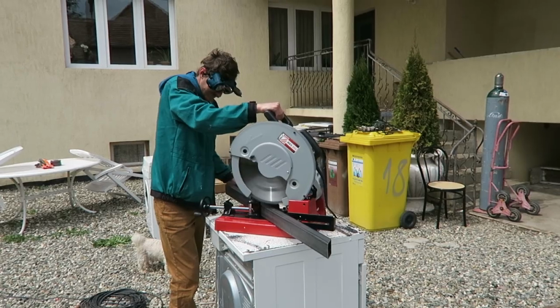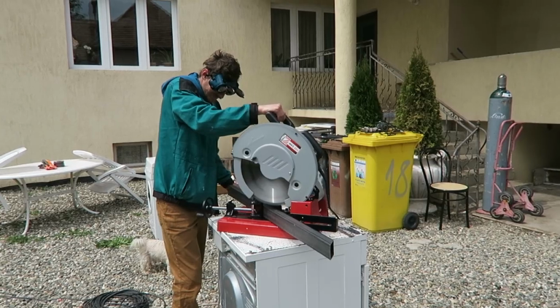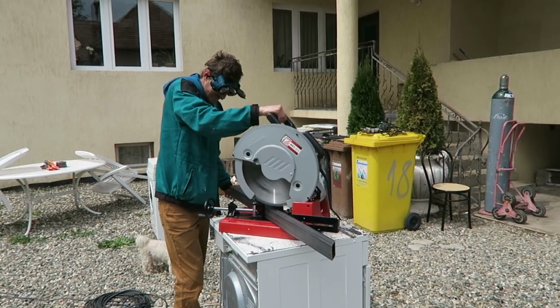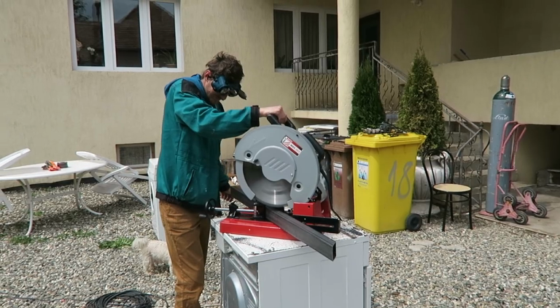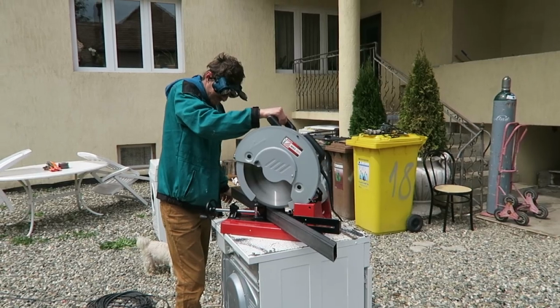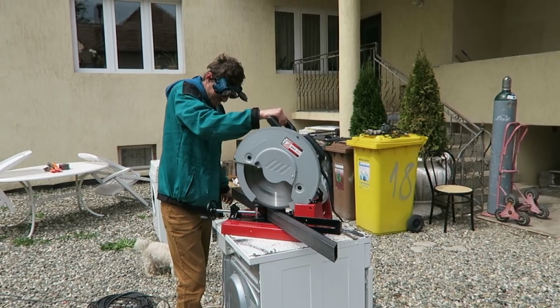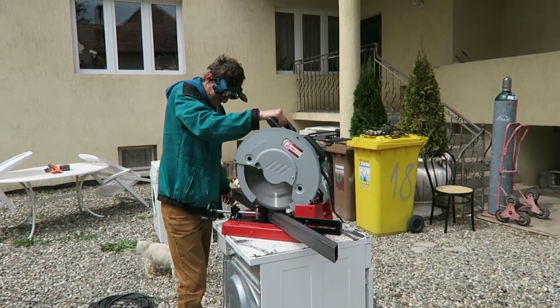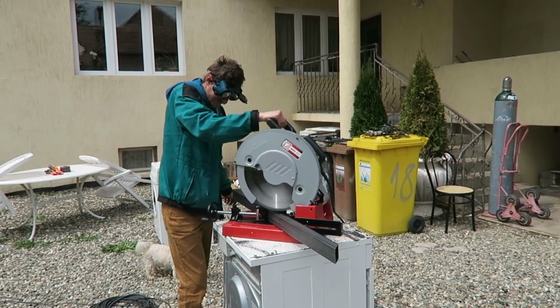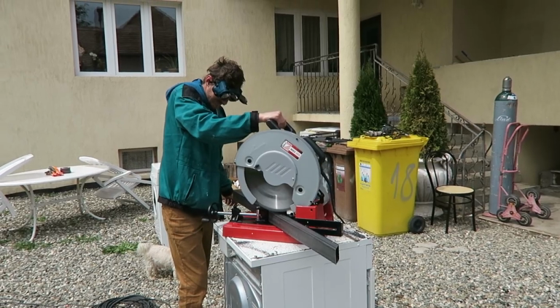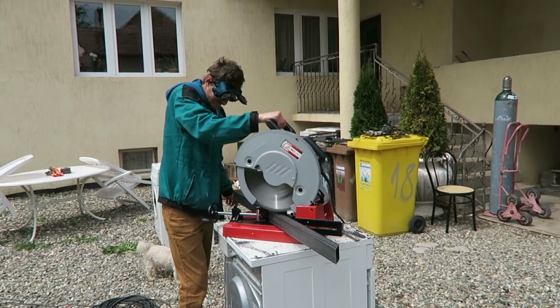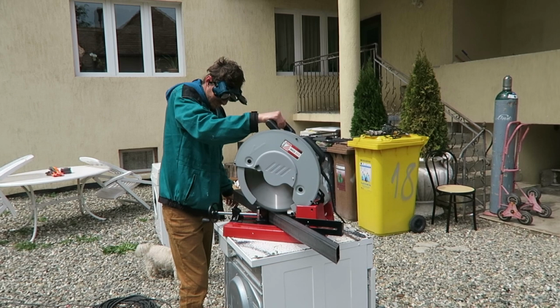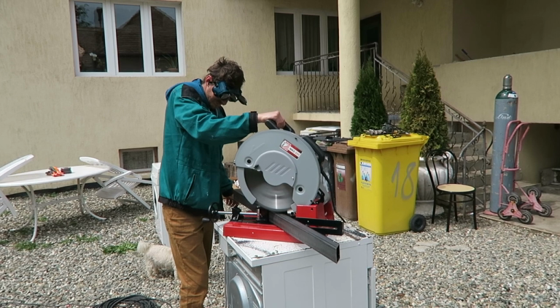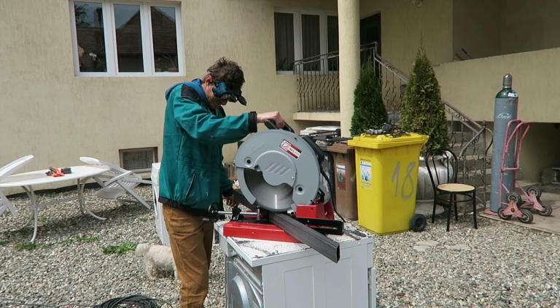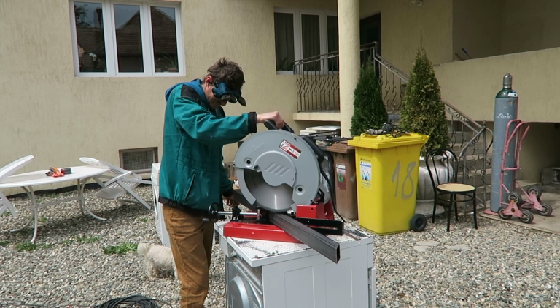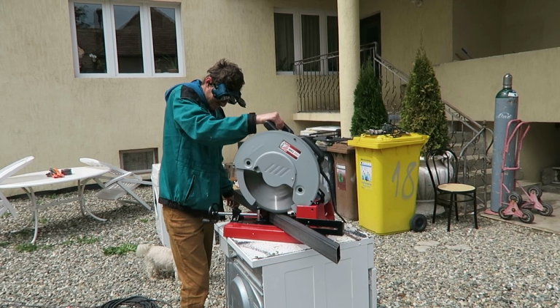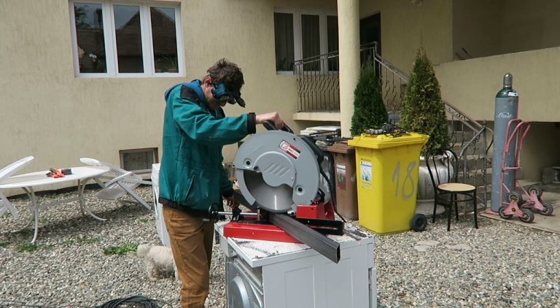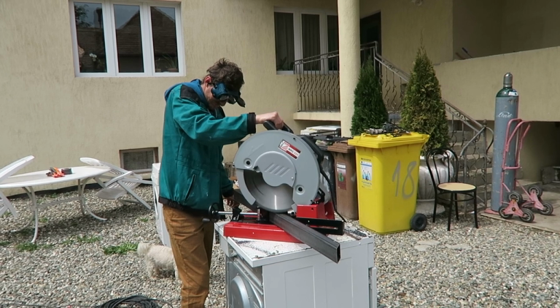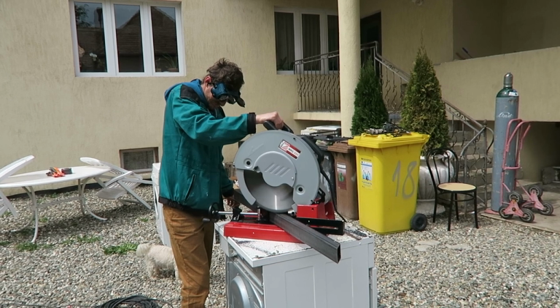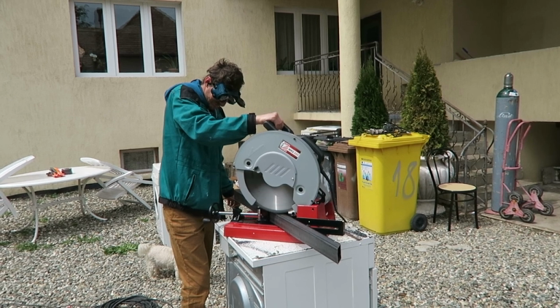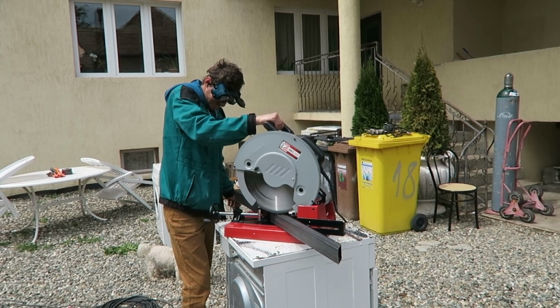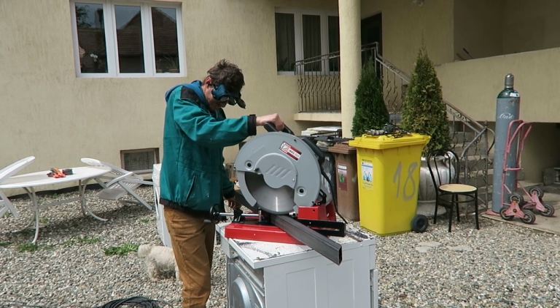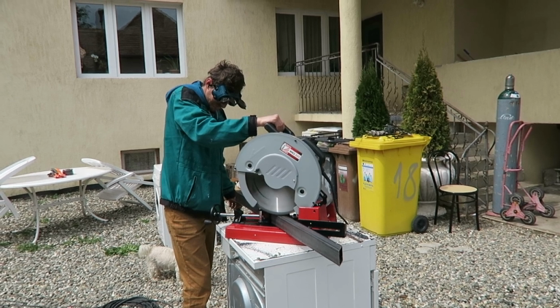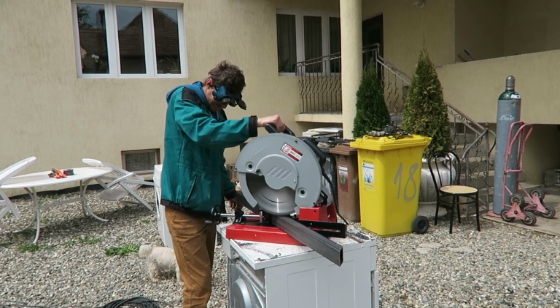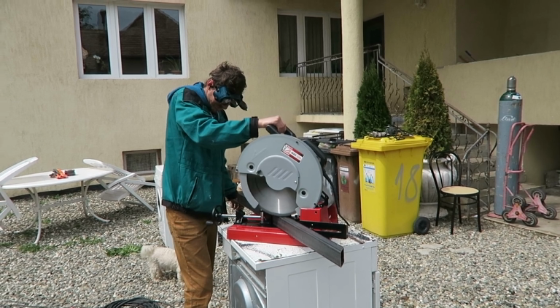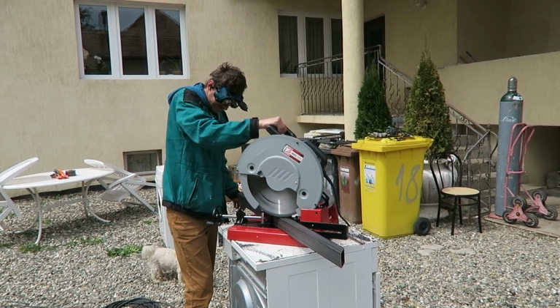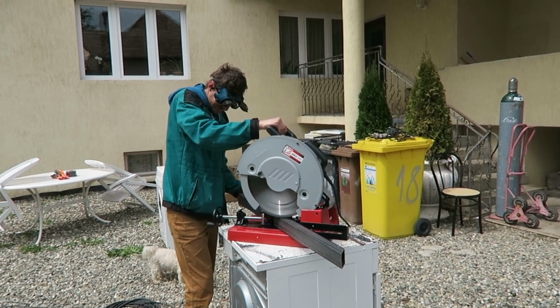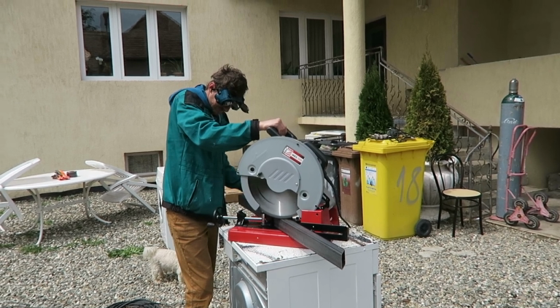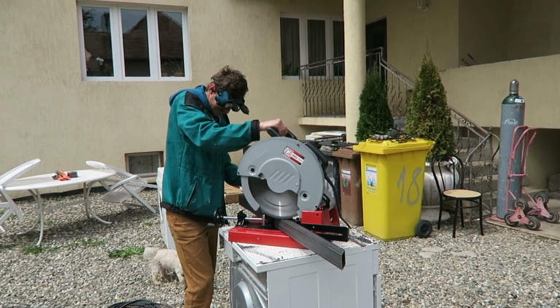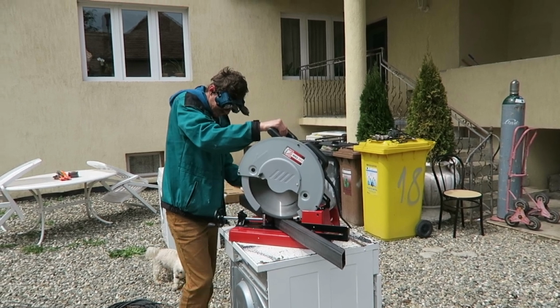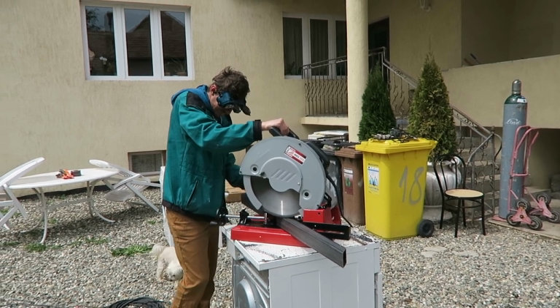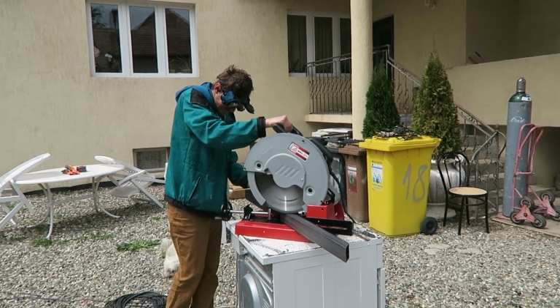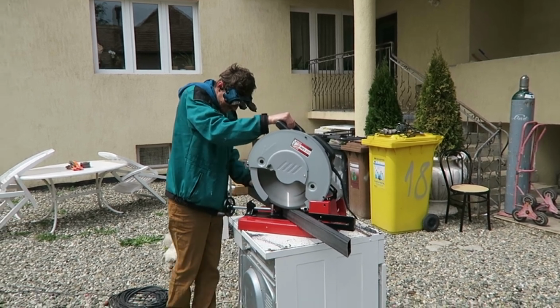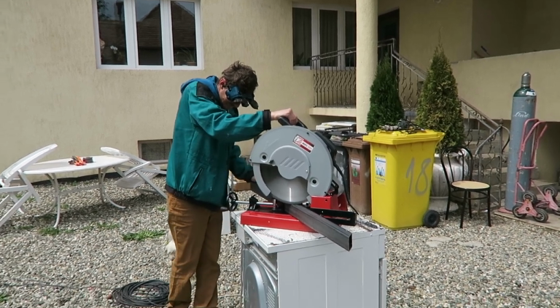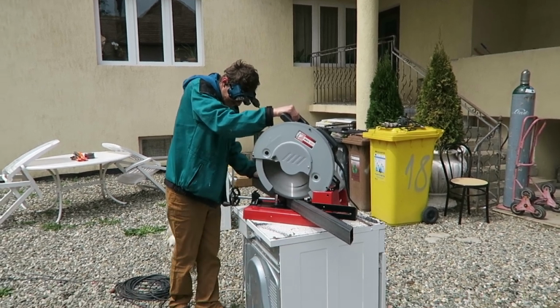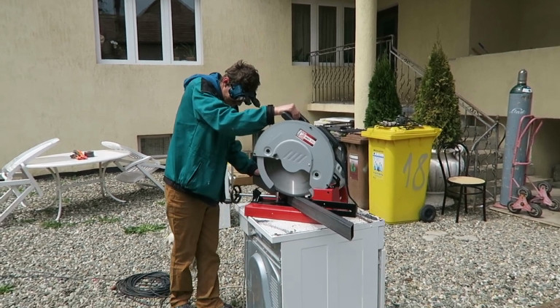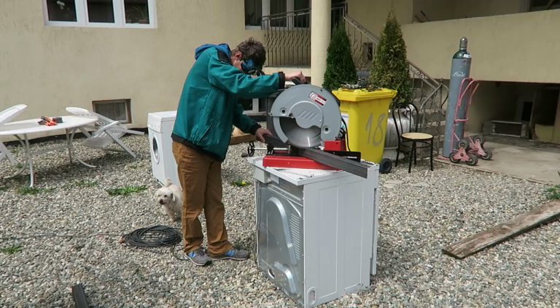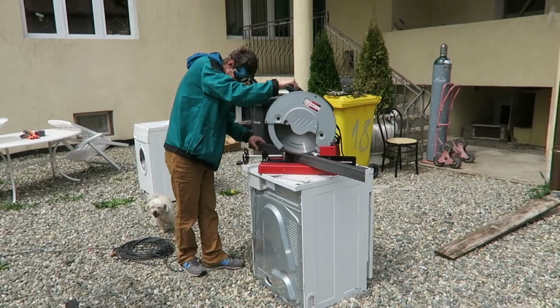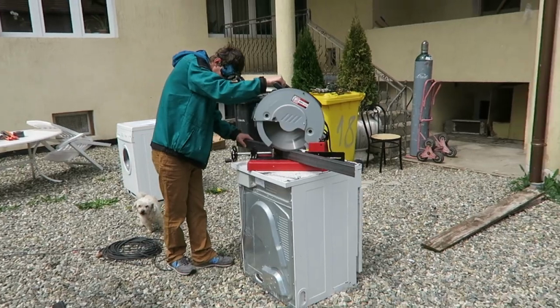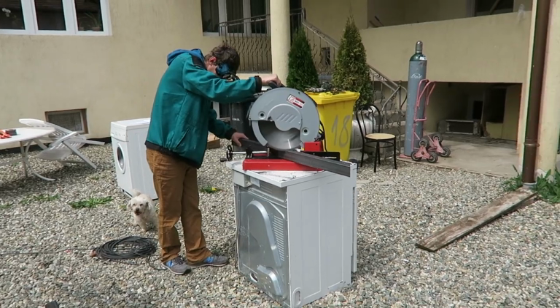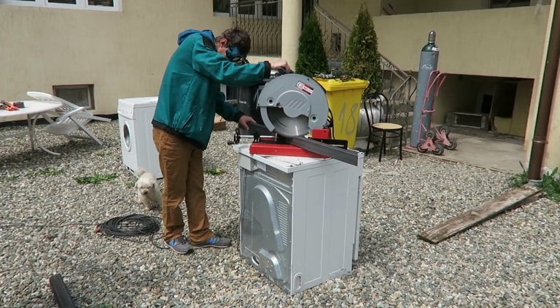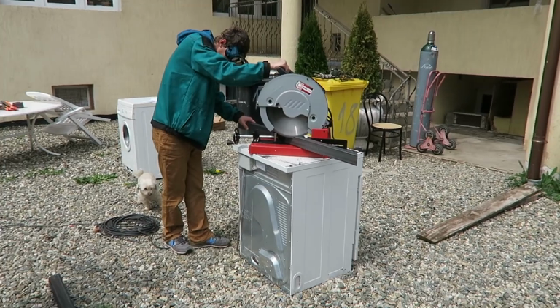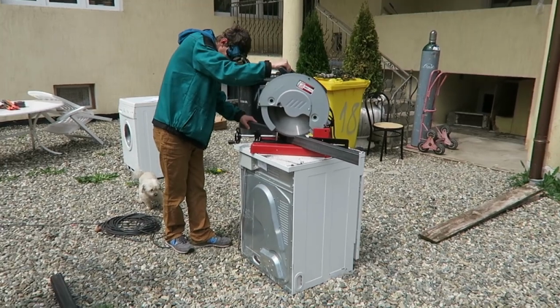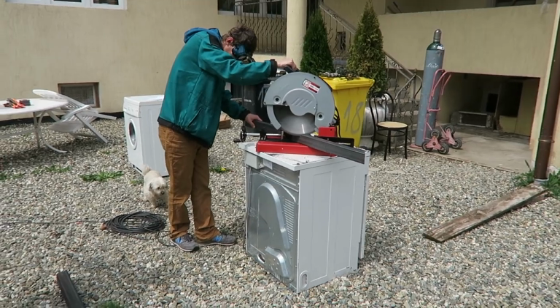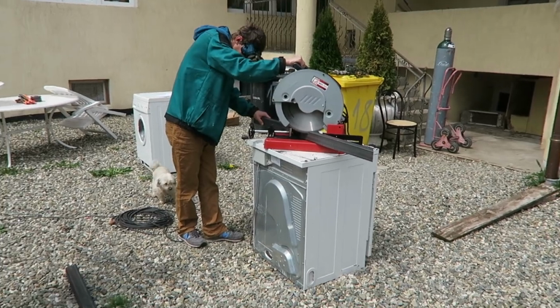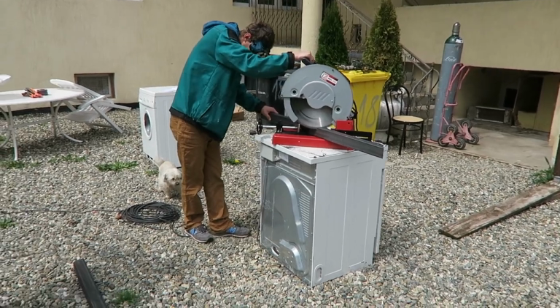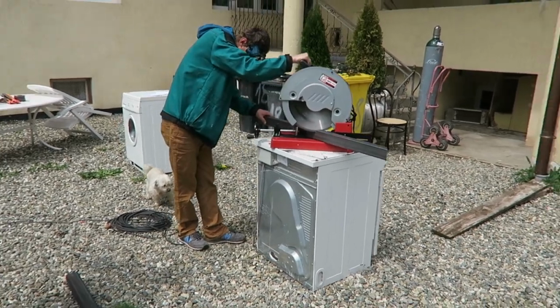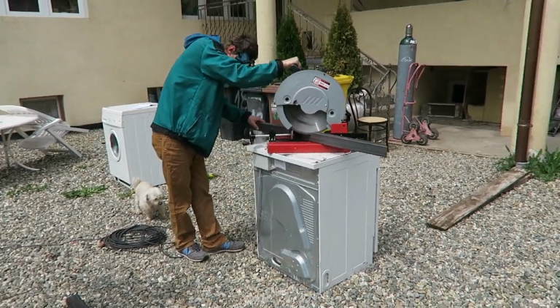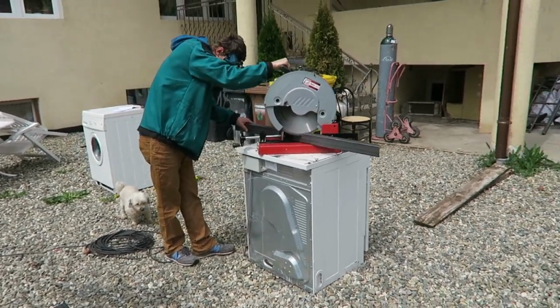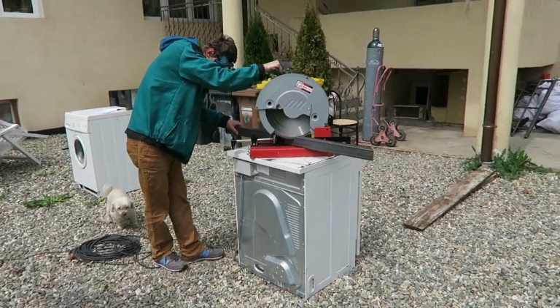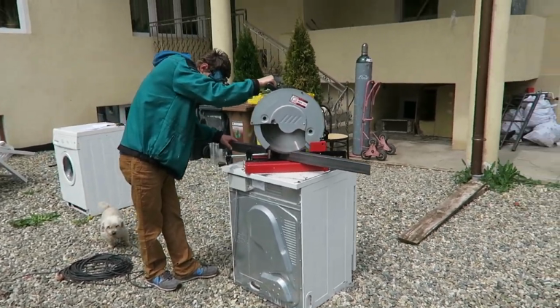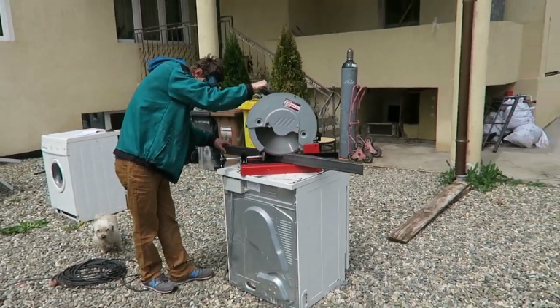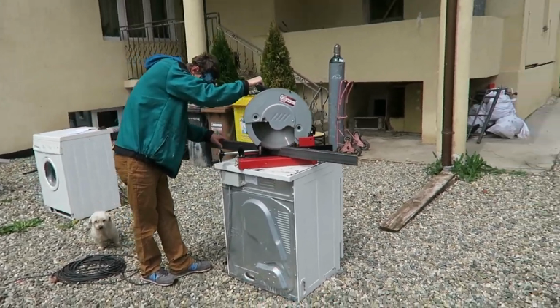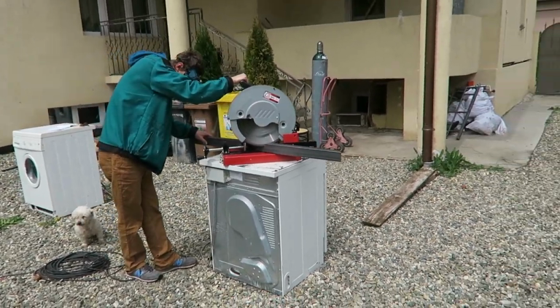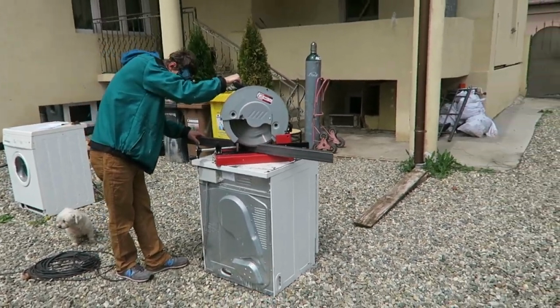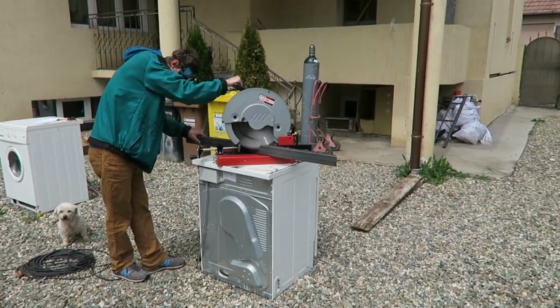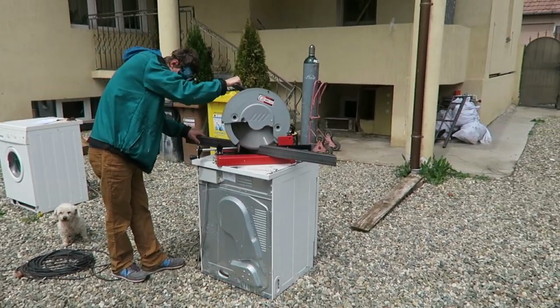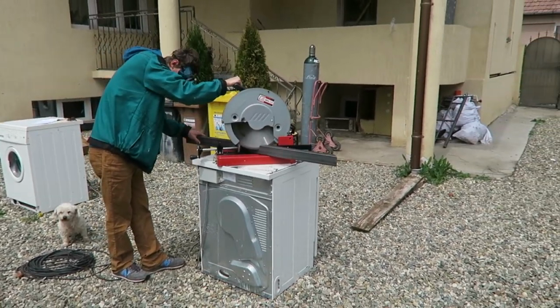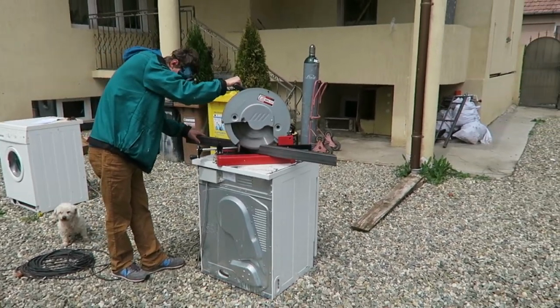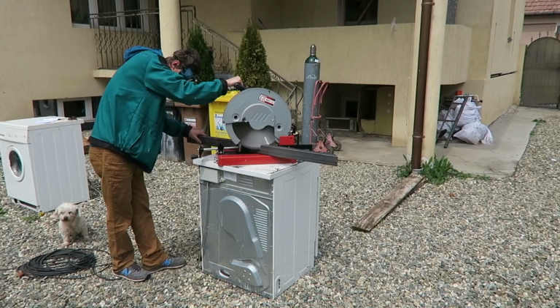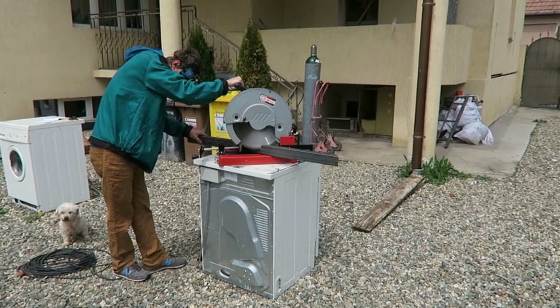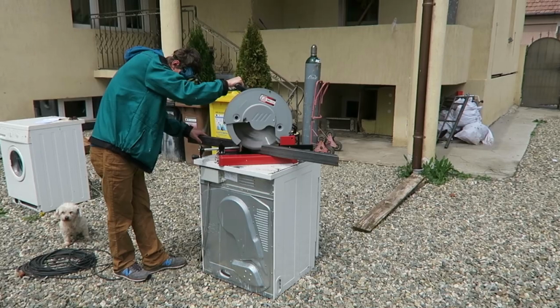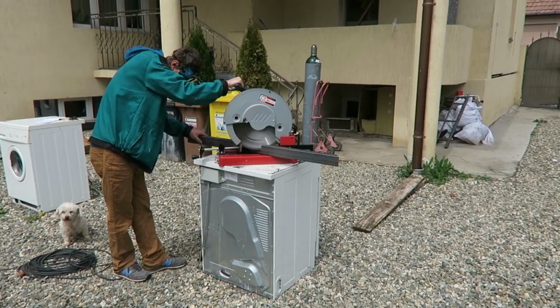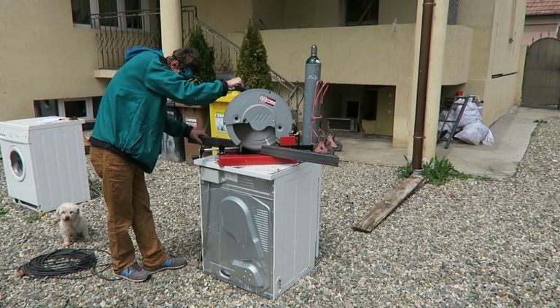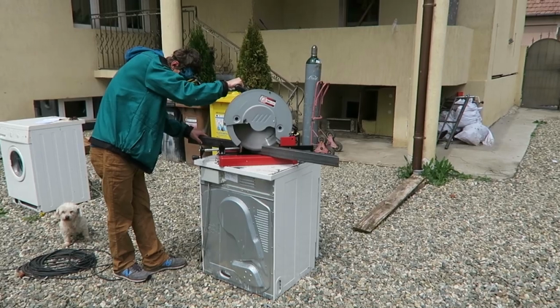After two weeks of preparations we are ready to start a five-day intensive cutting and welding for mounting the windows and the door.